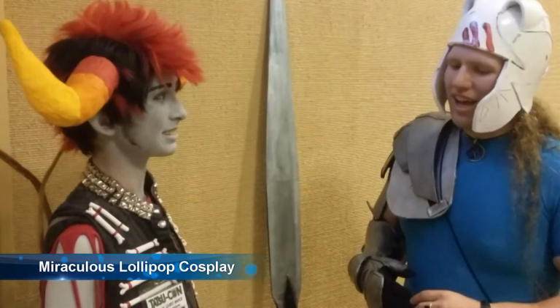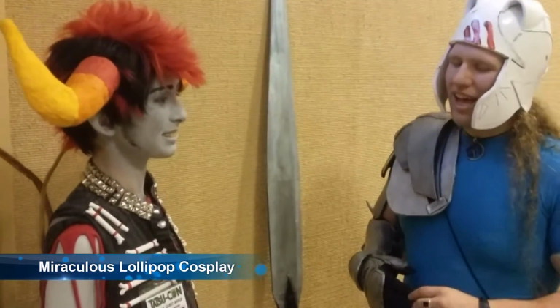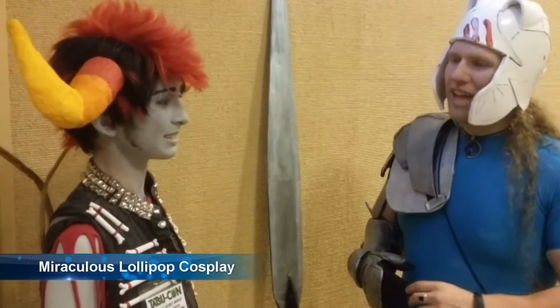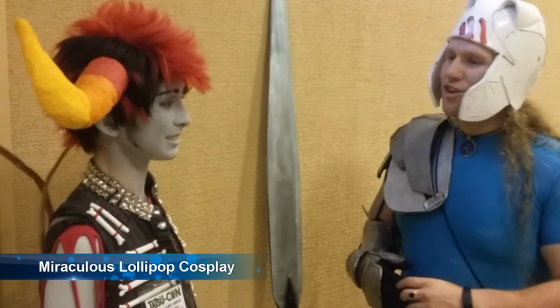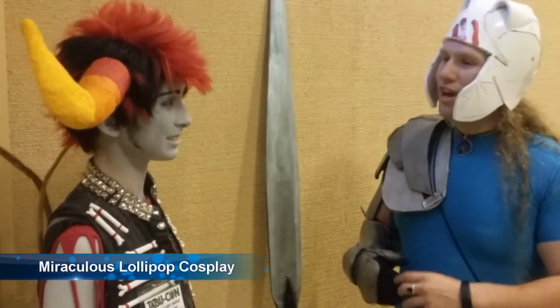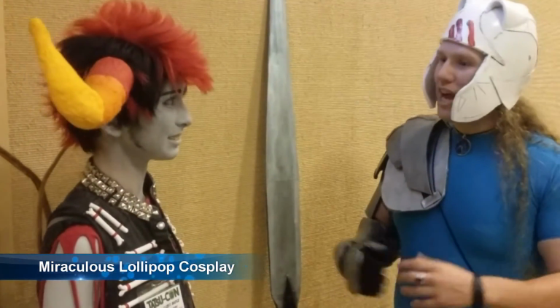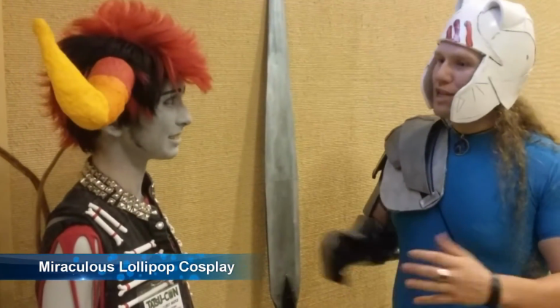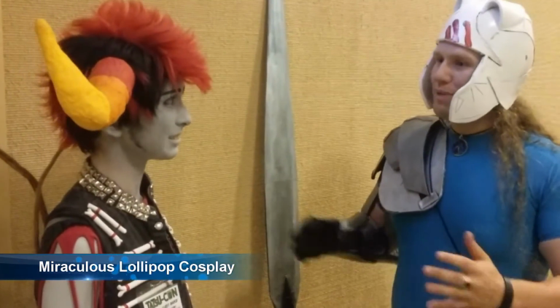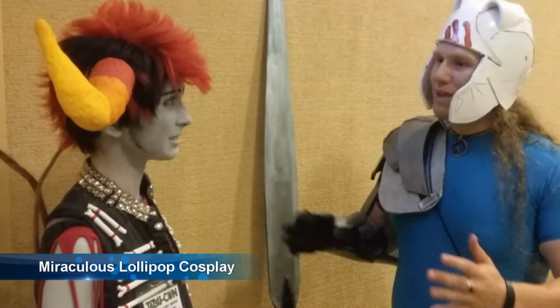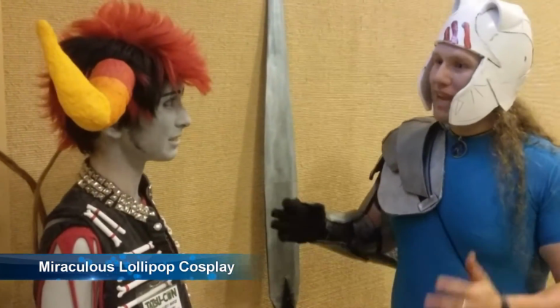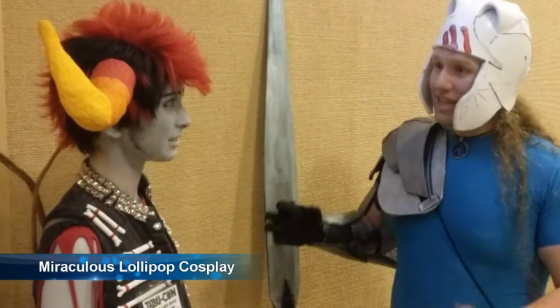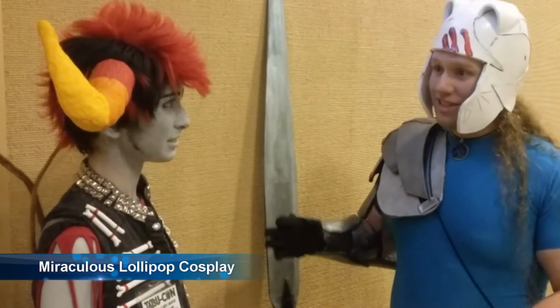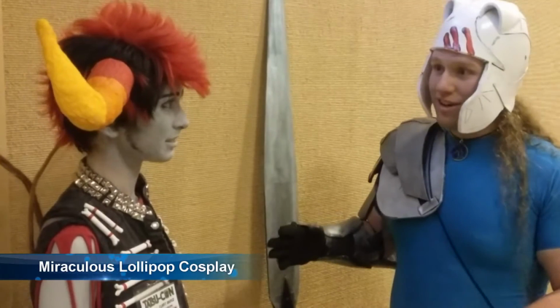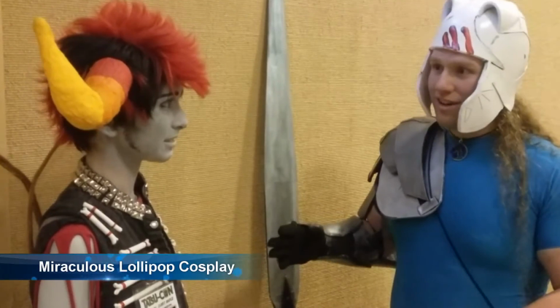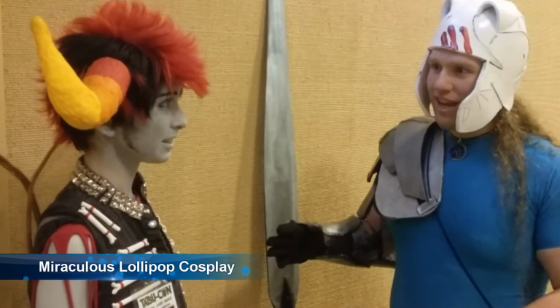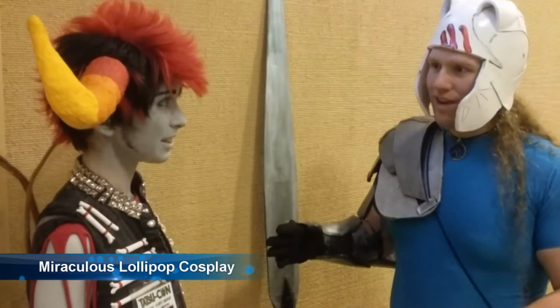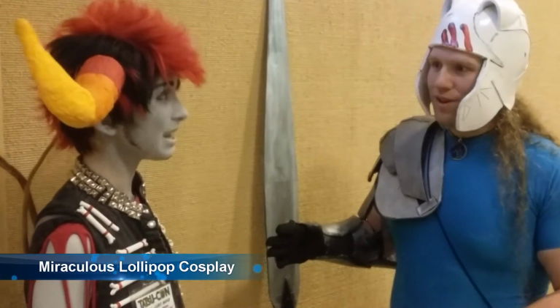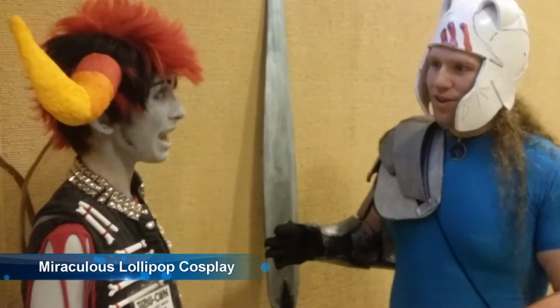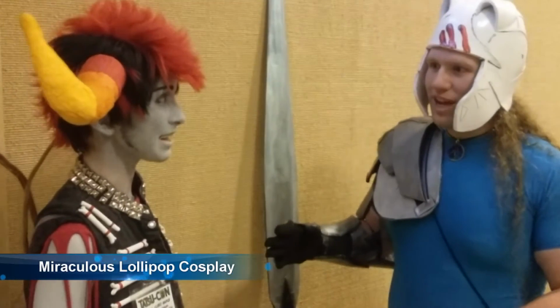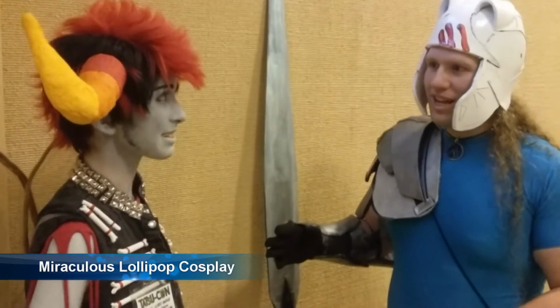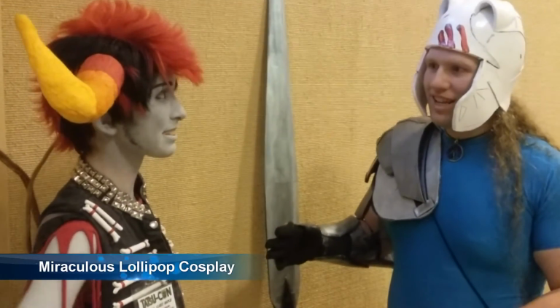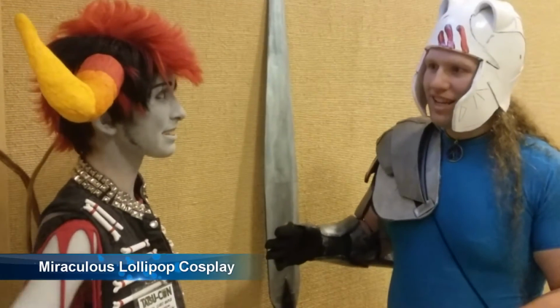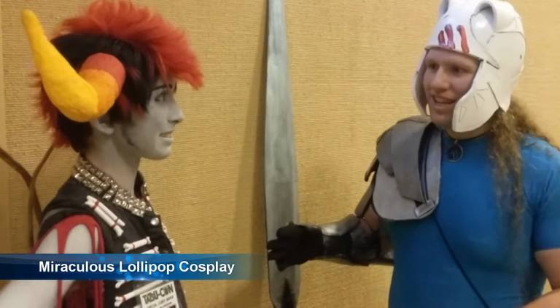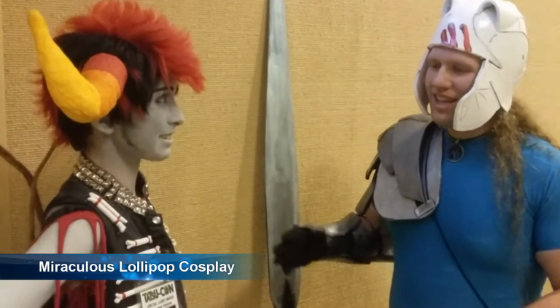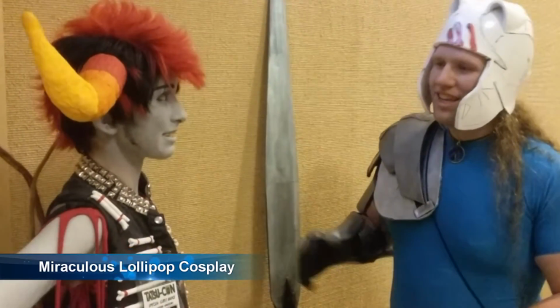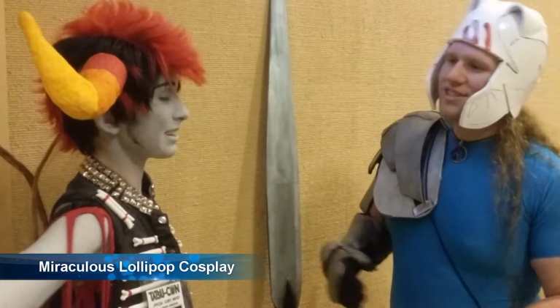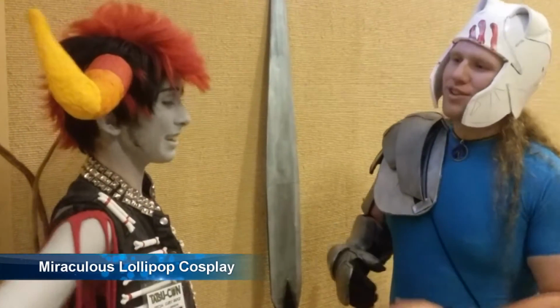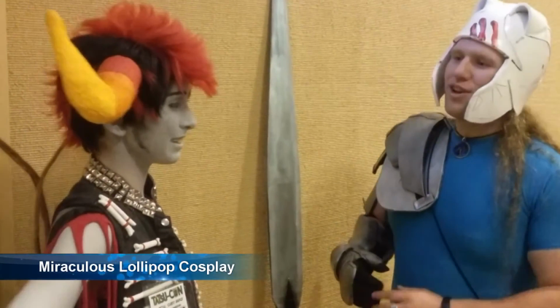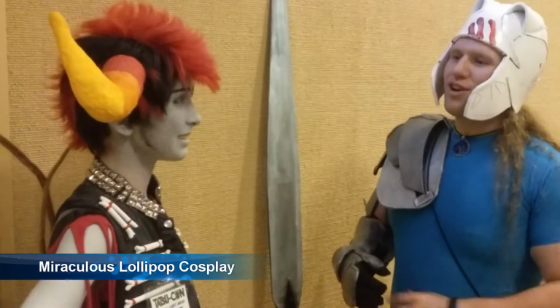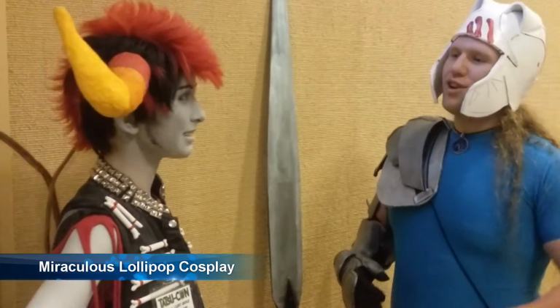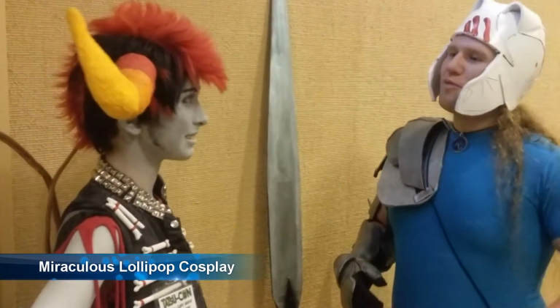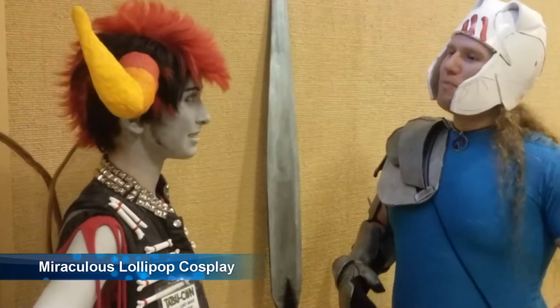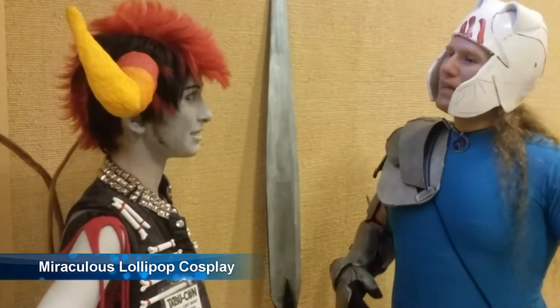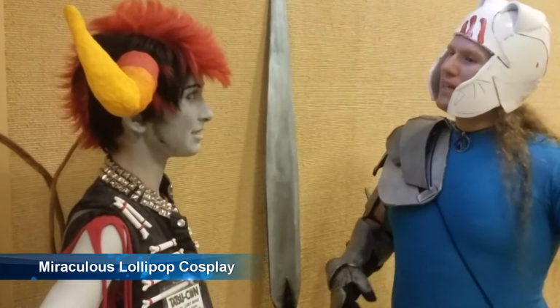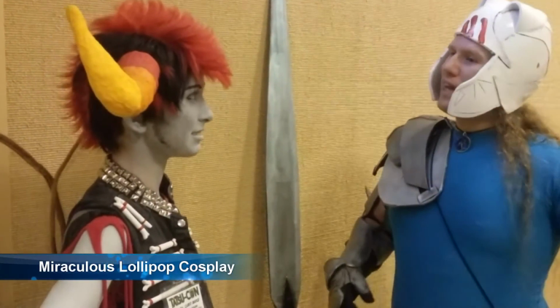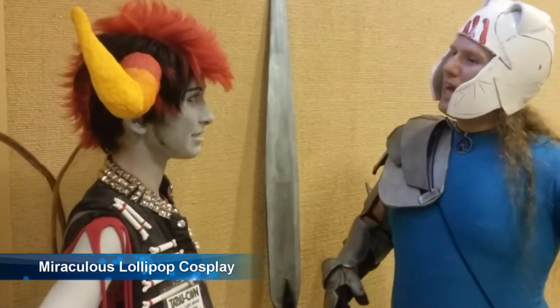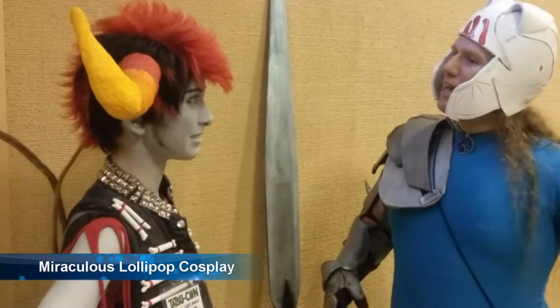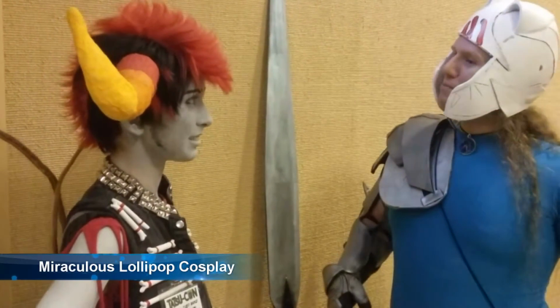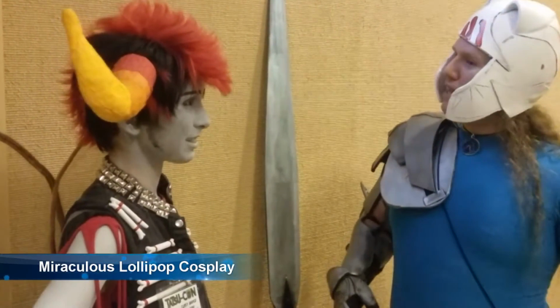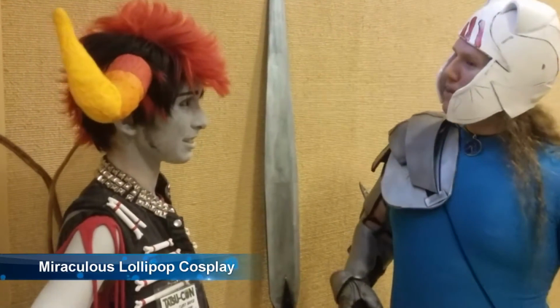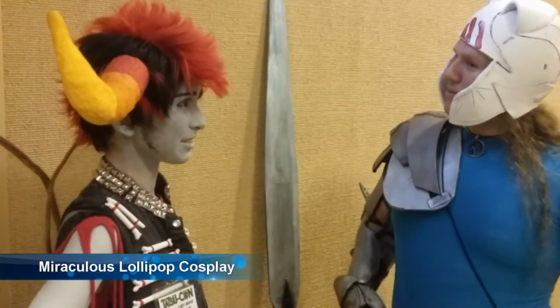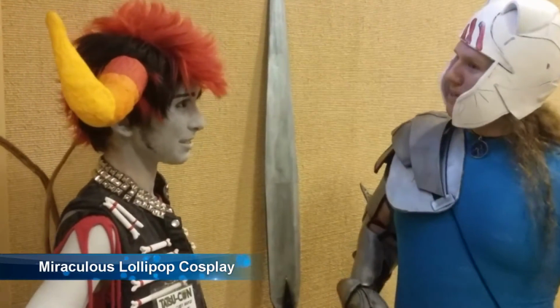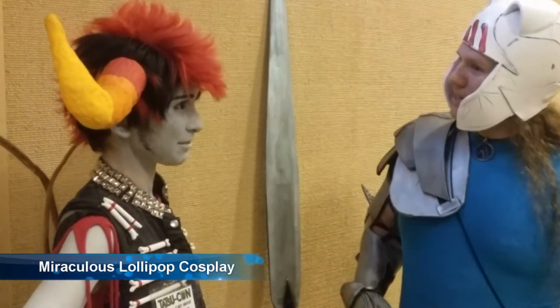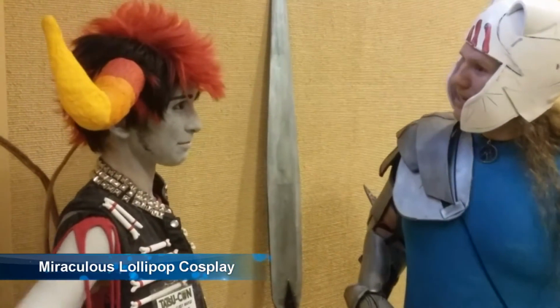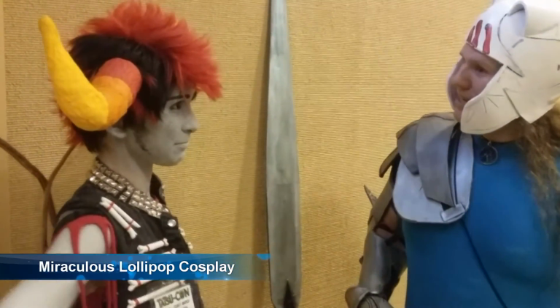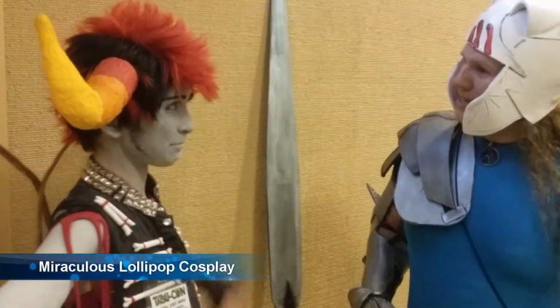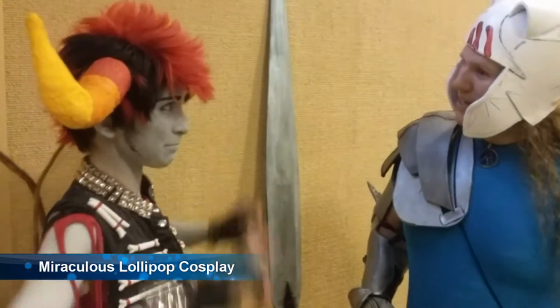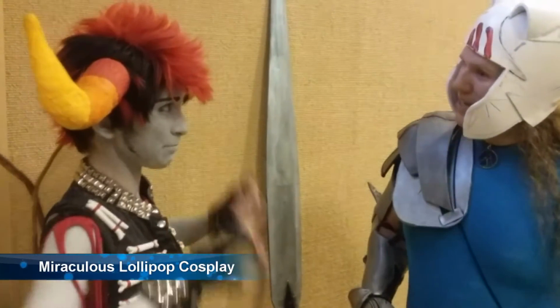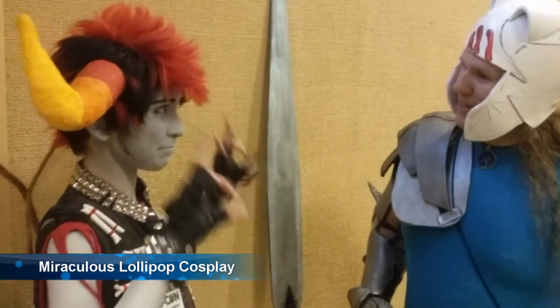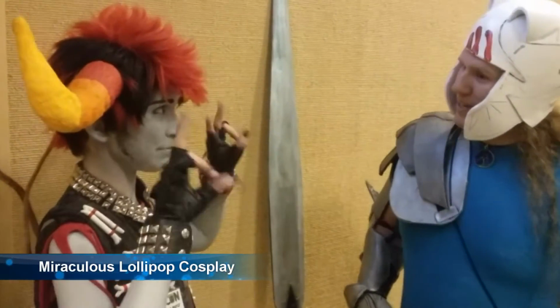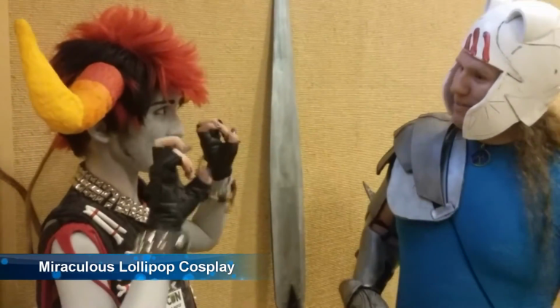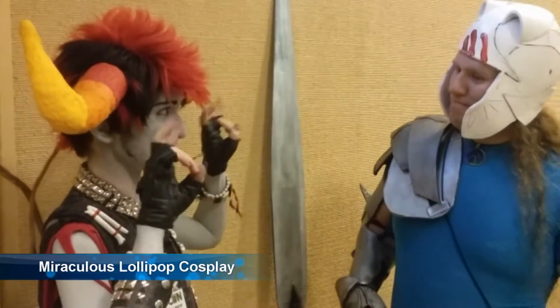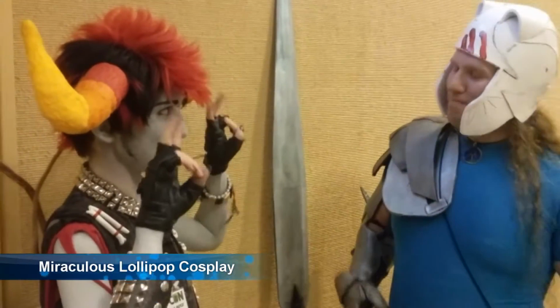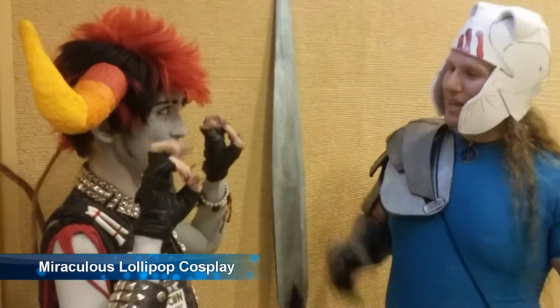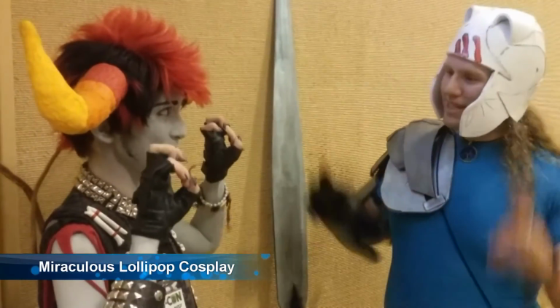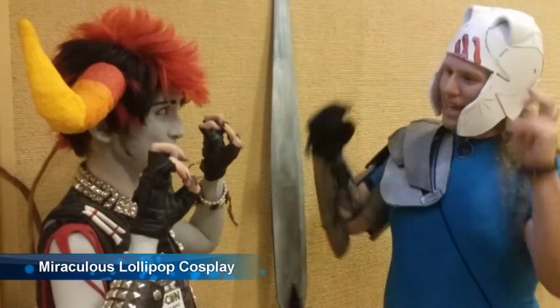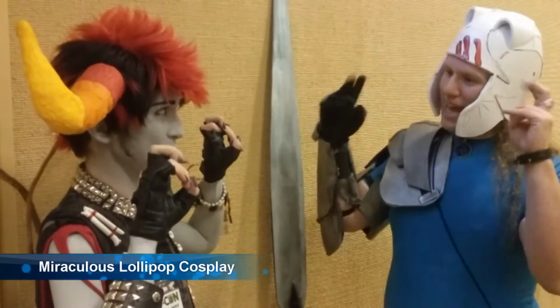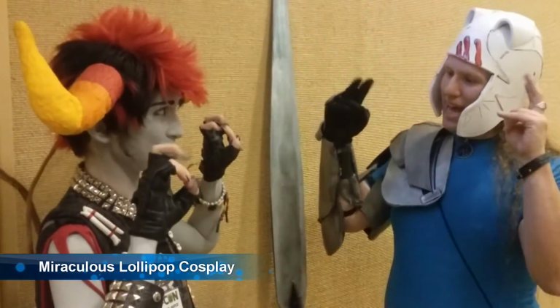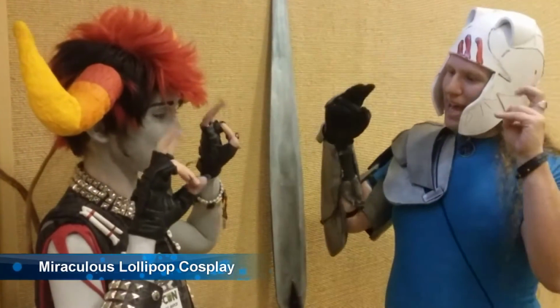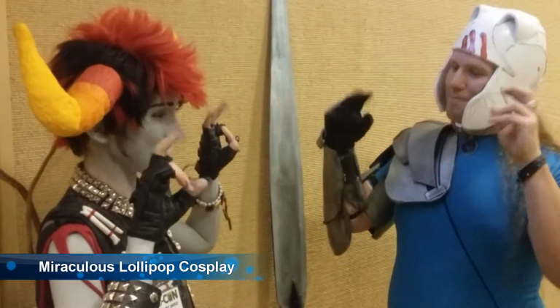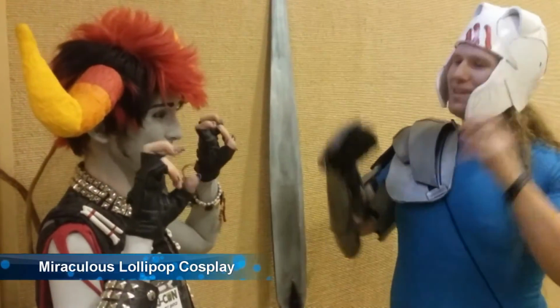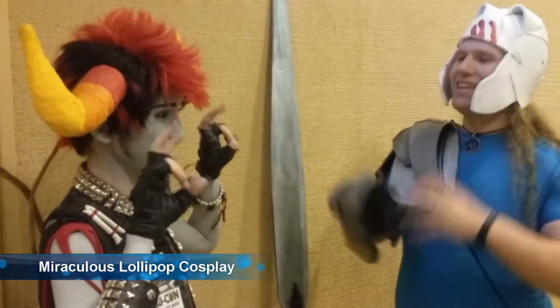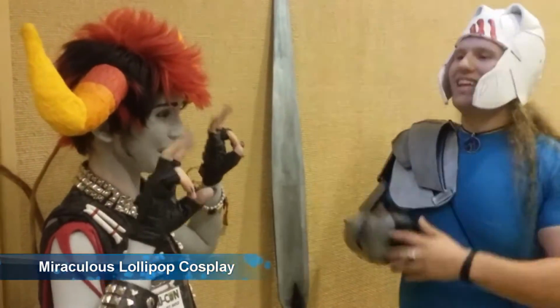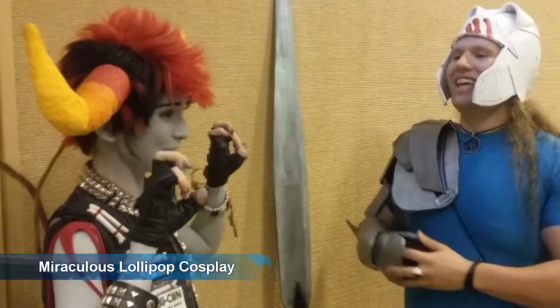And you're a cosplay guest here at Oregon. So you're big time now? Big time.